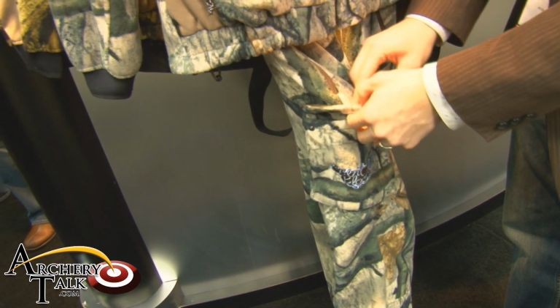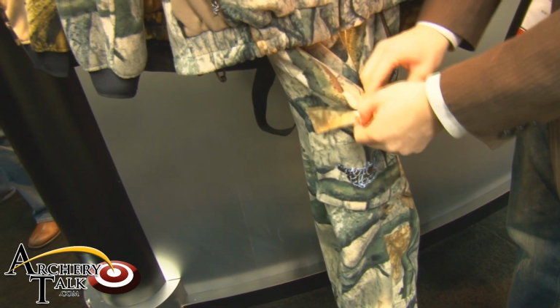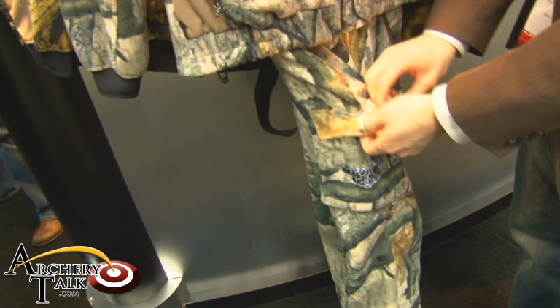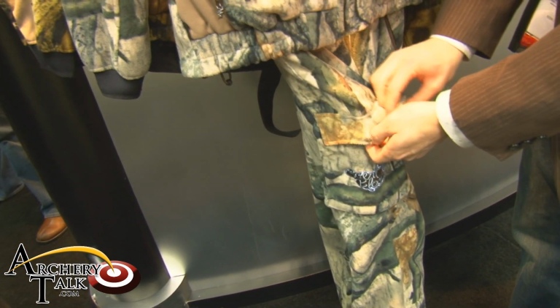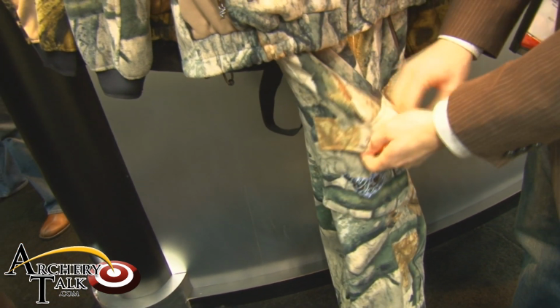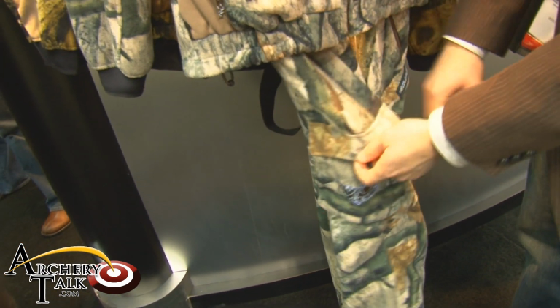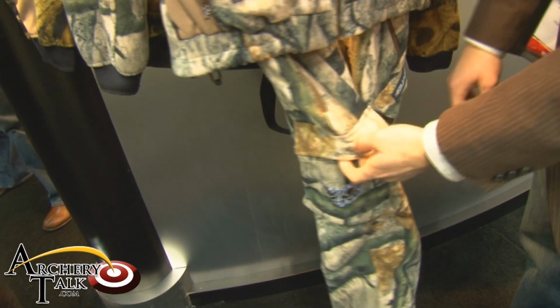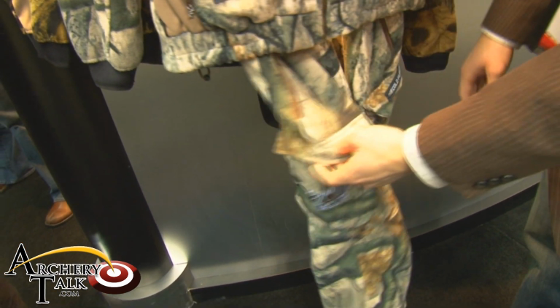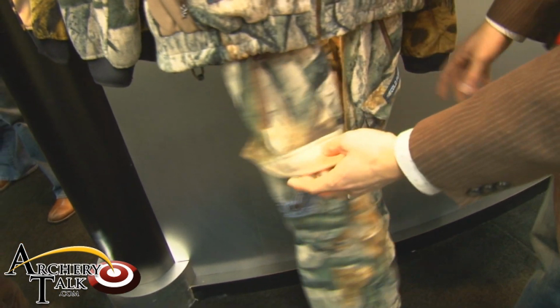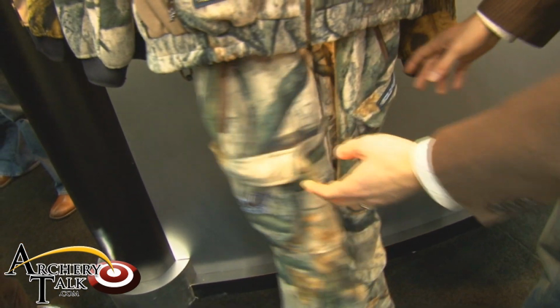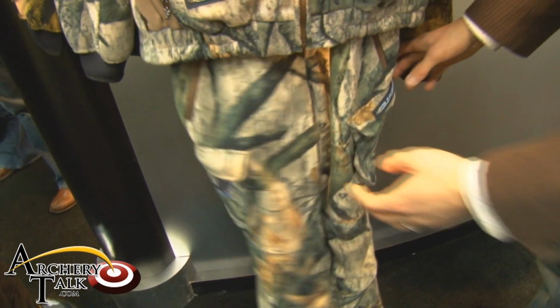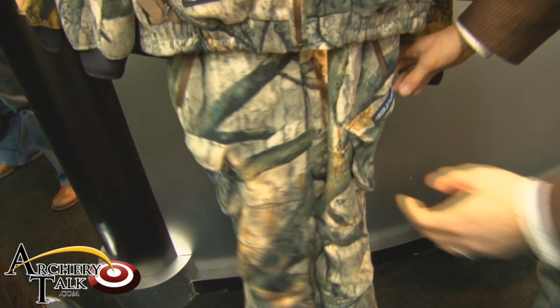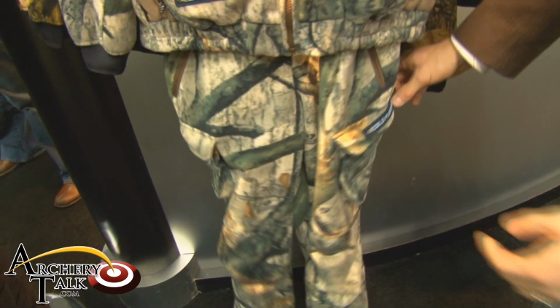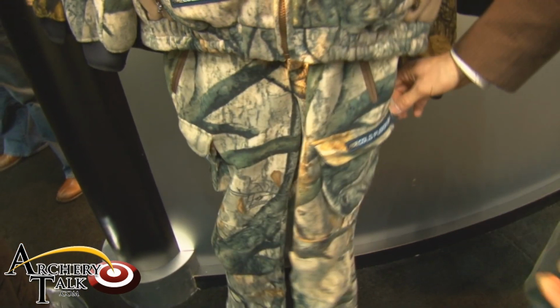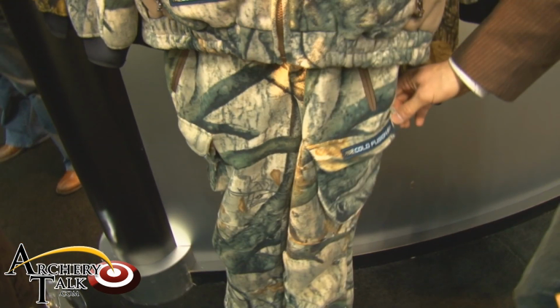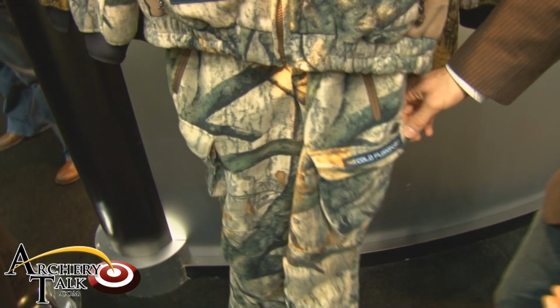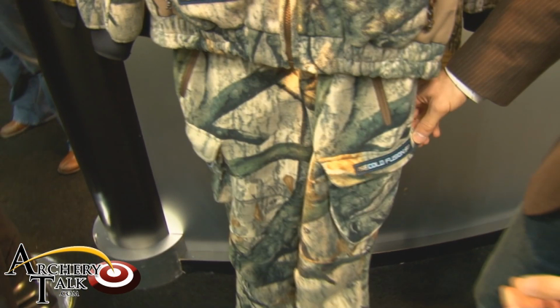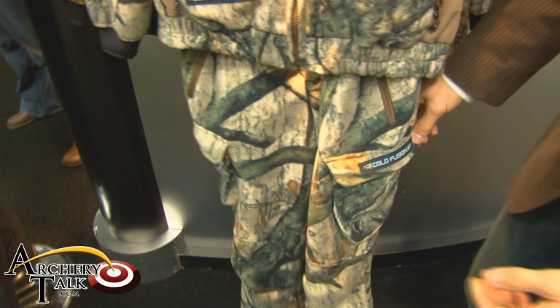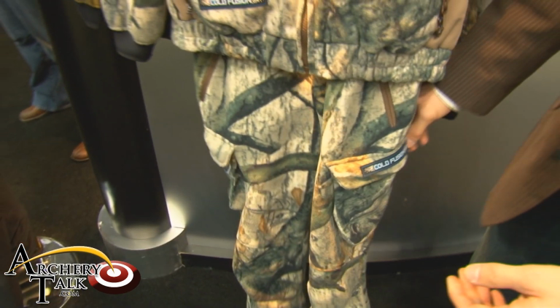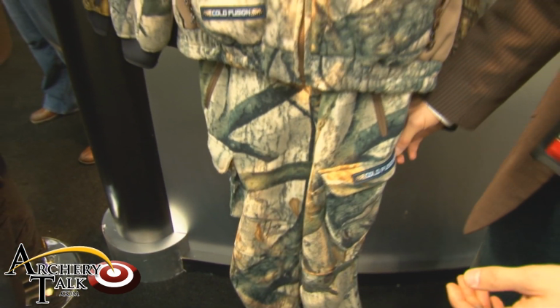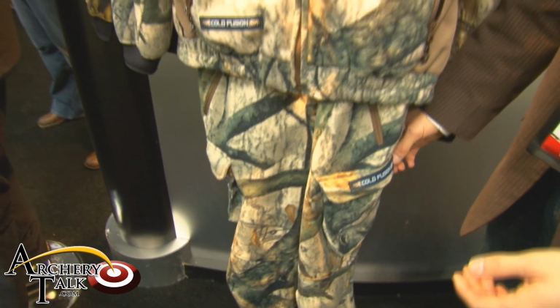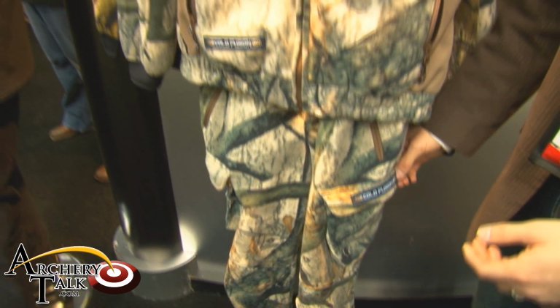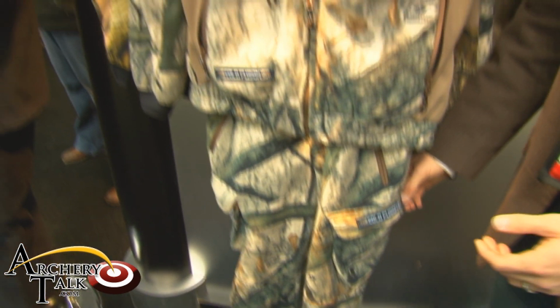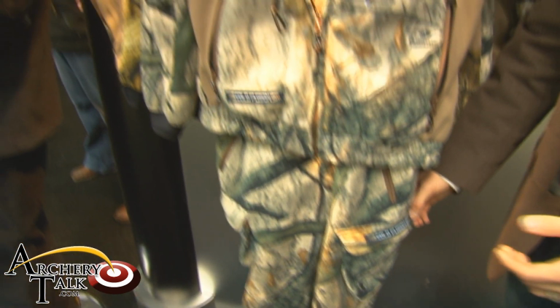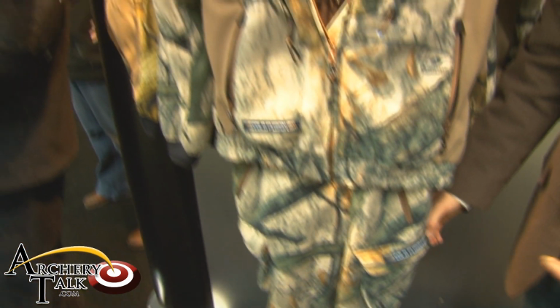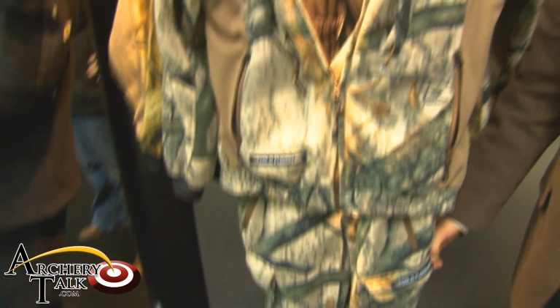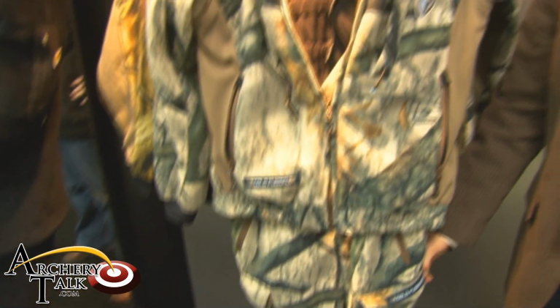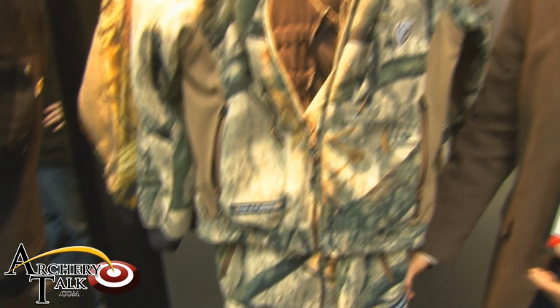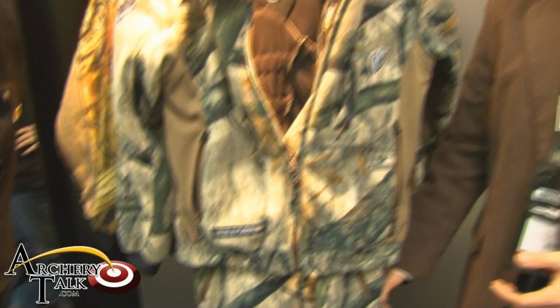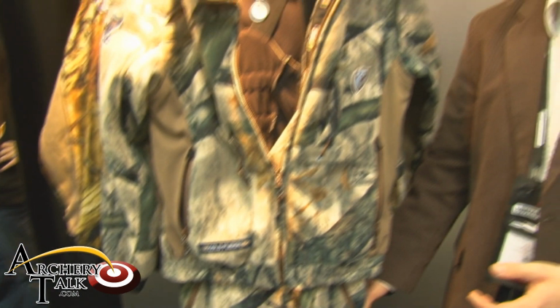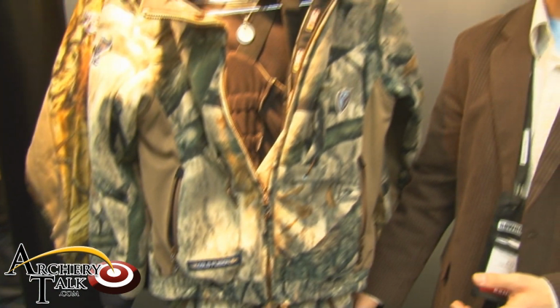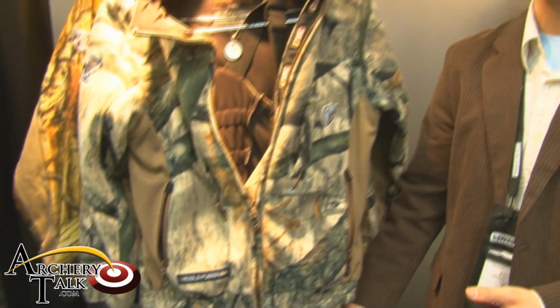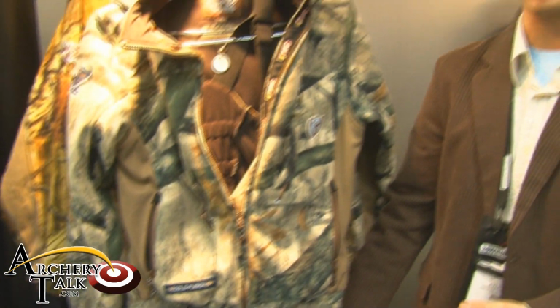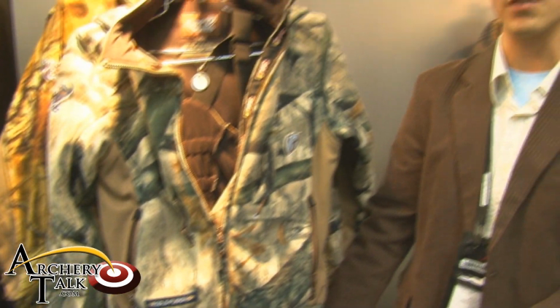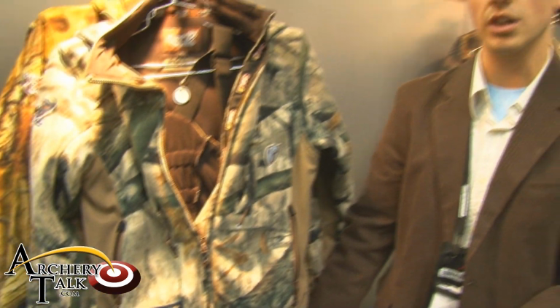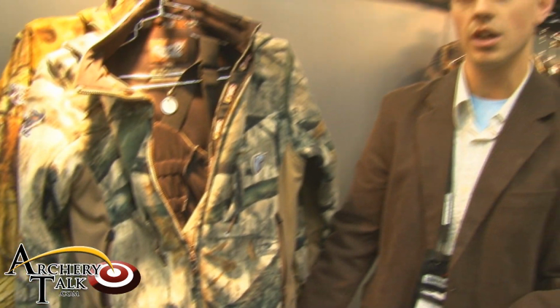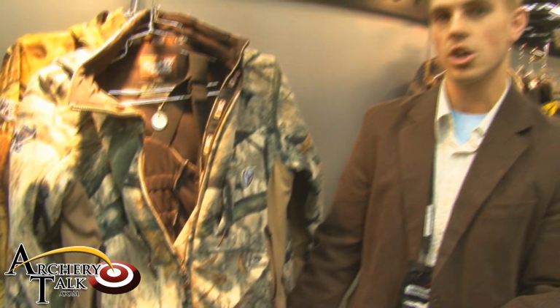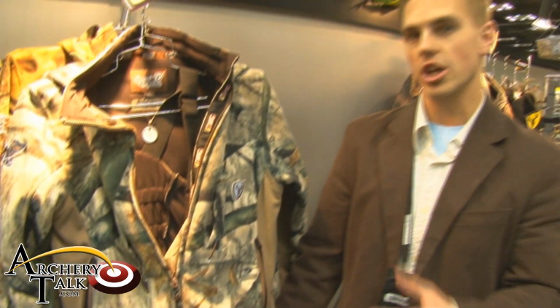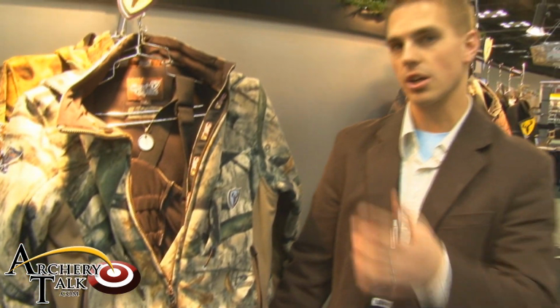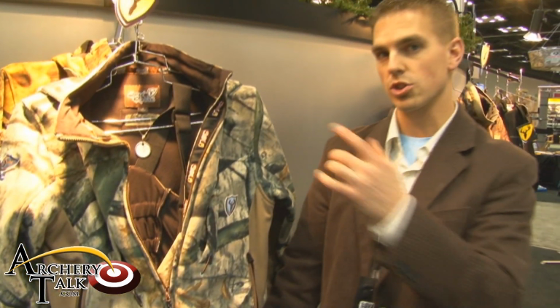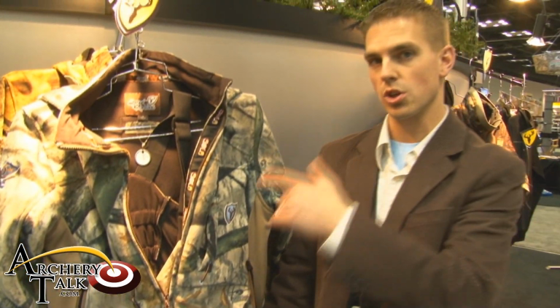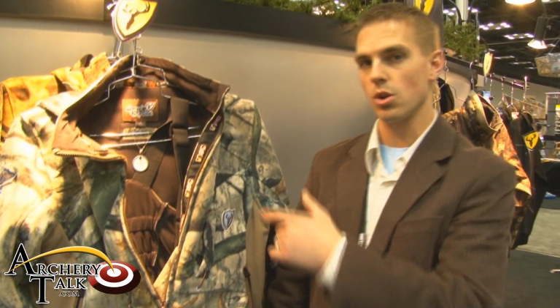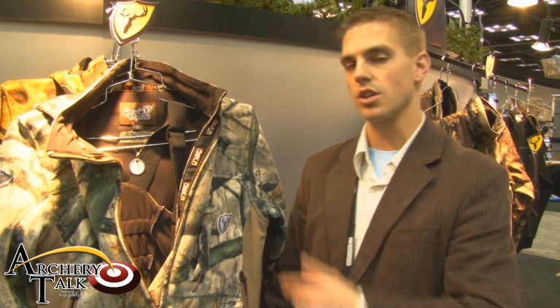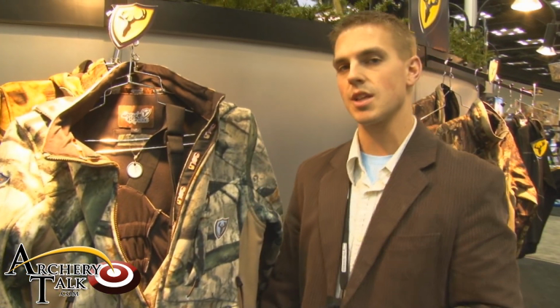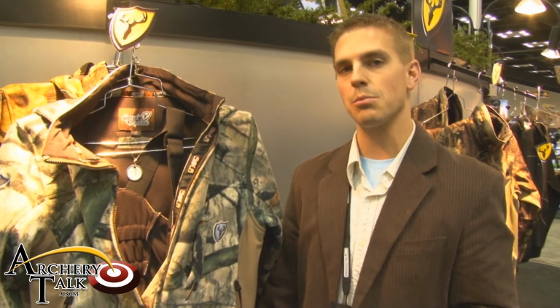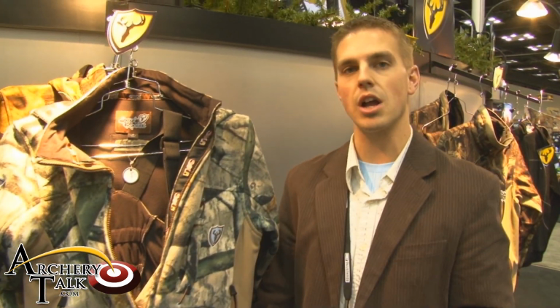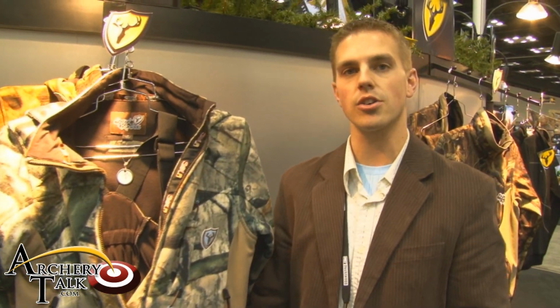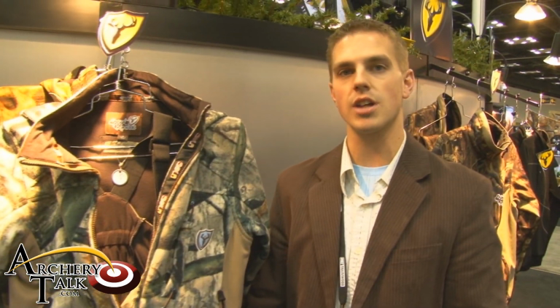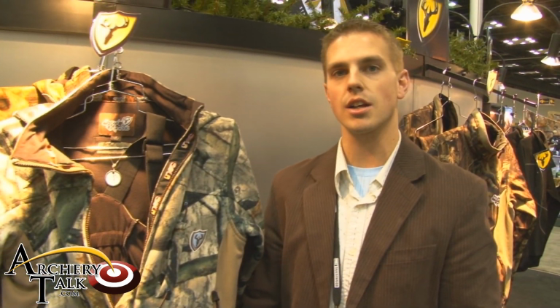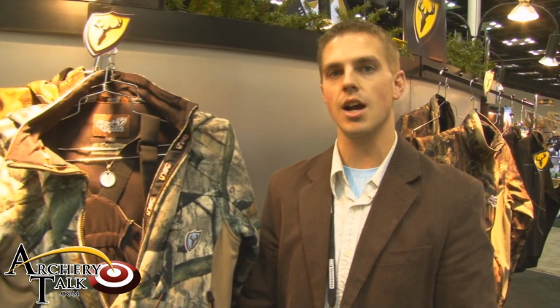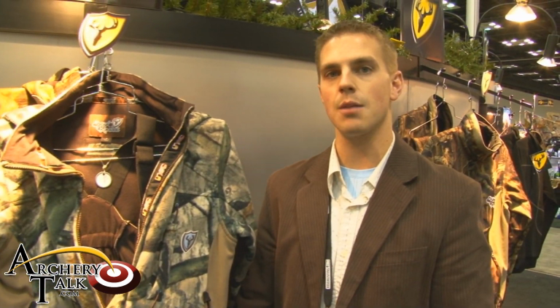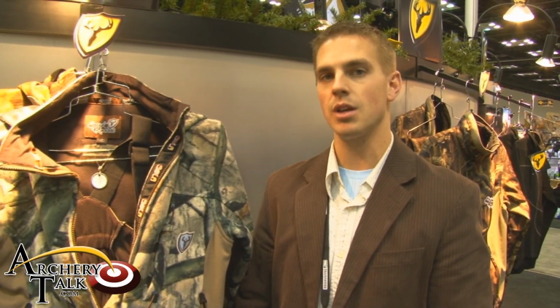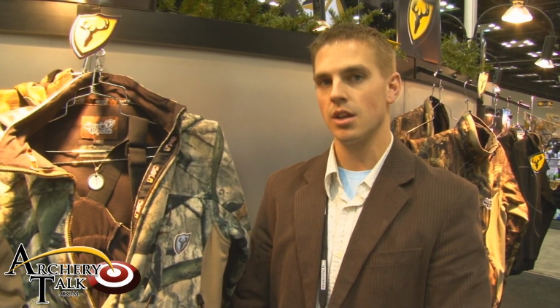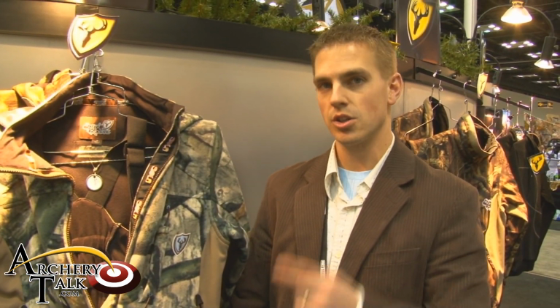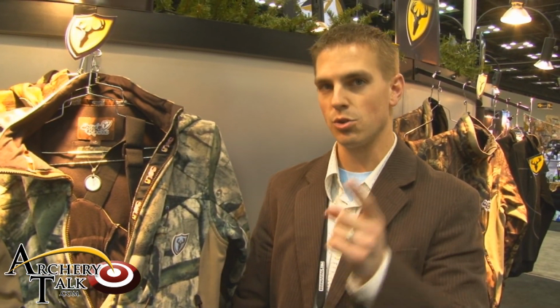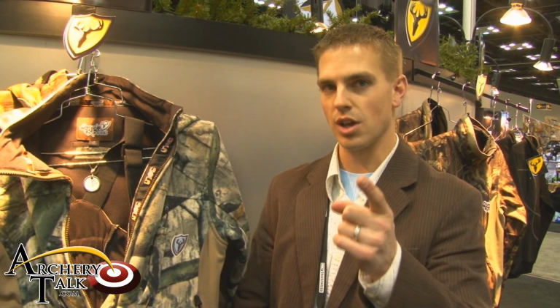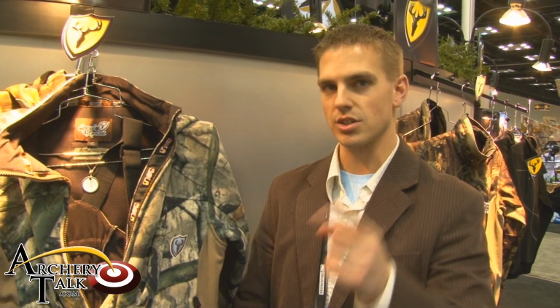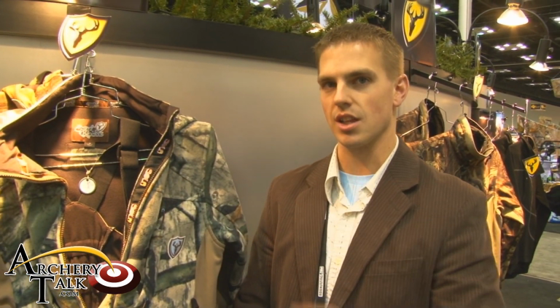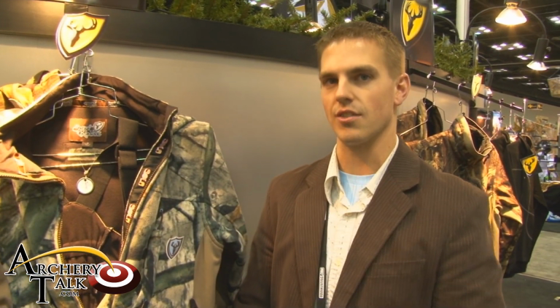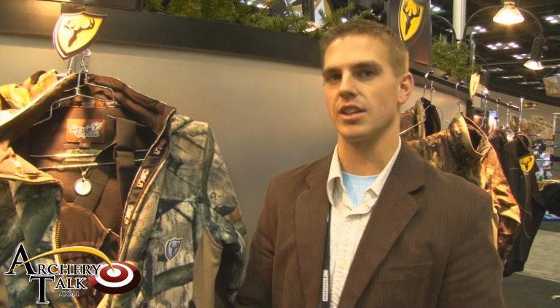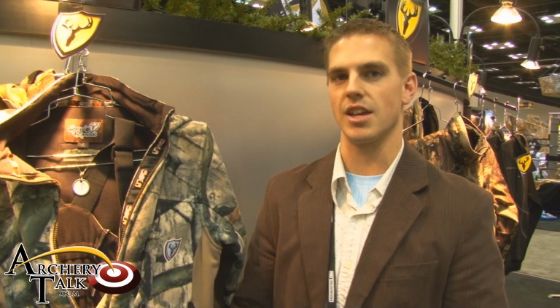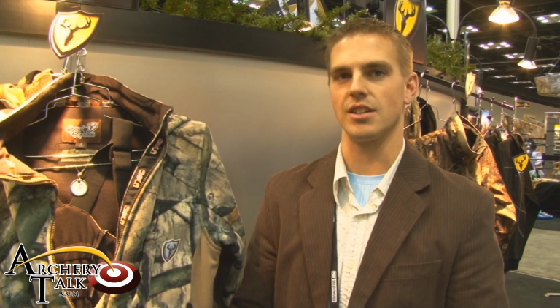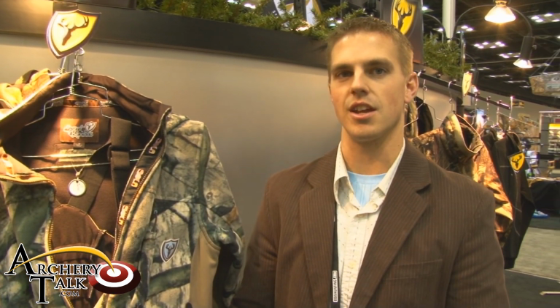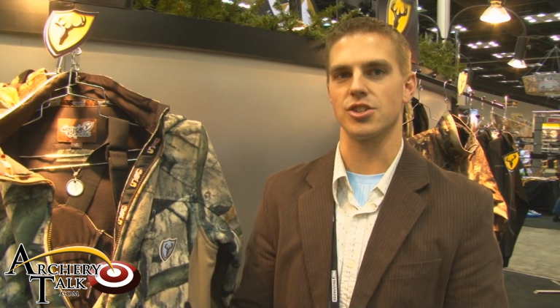So a lot of great stuff coming out here for women in 2011. Check out Sola on ScentBlocker.com — 2011 at the ATA.